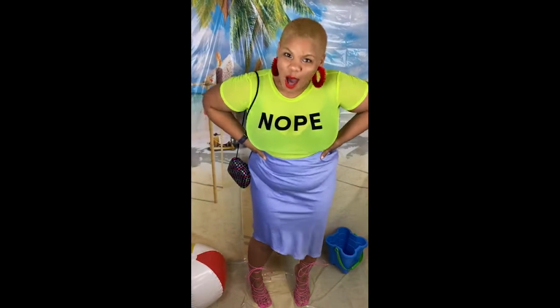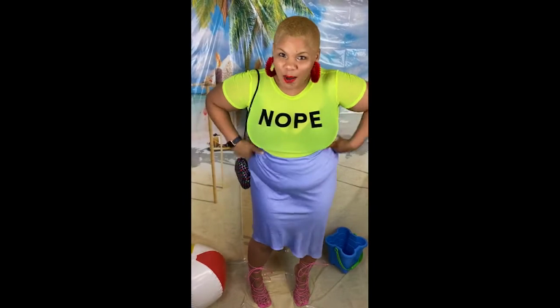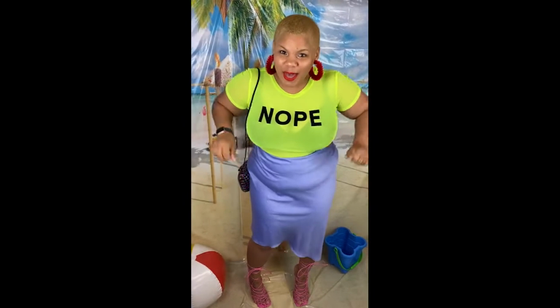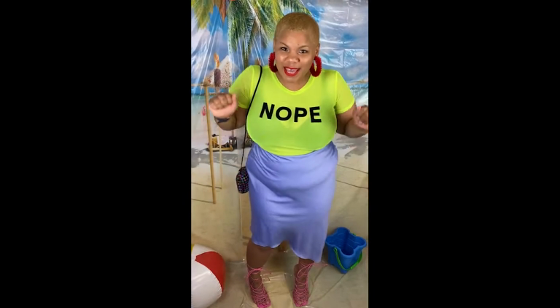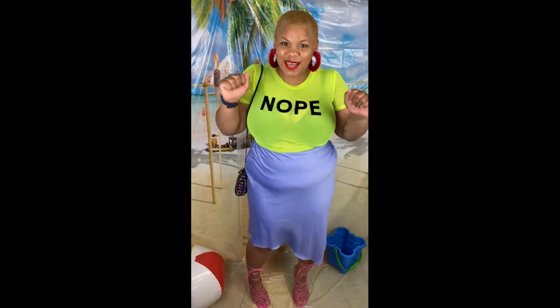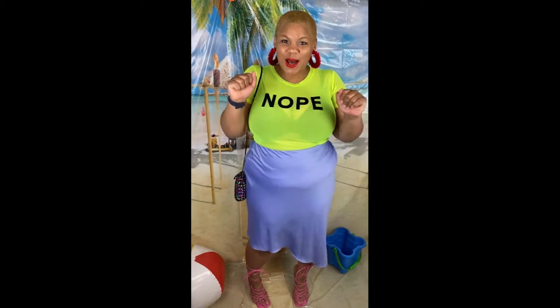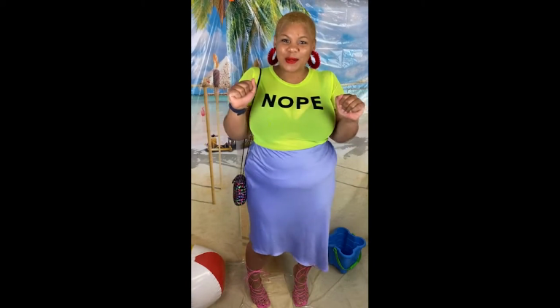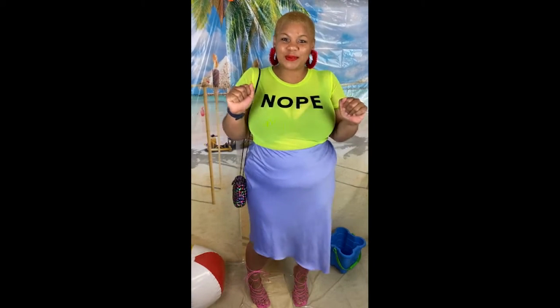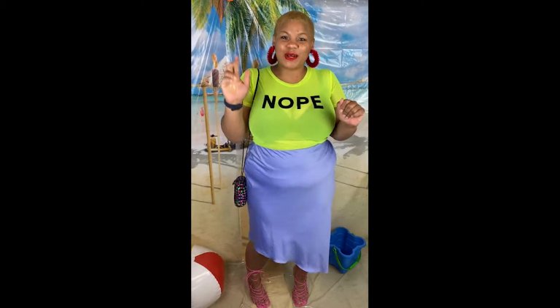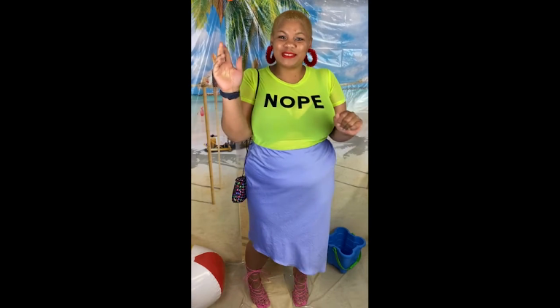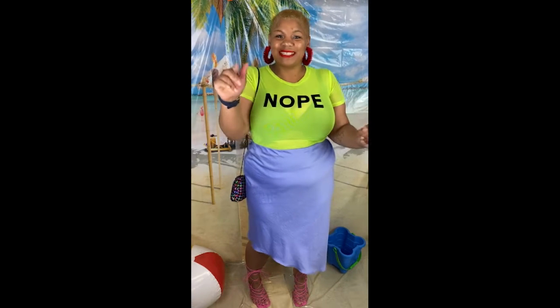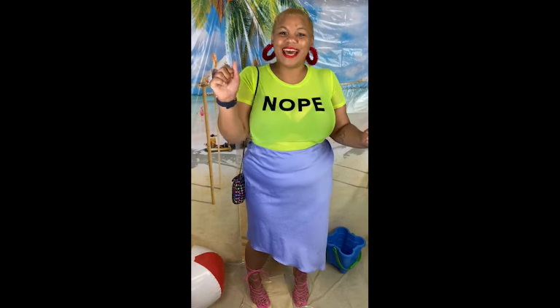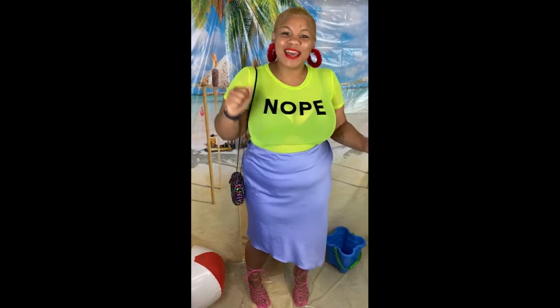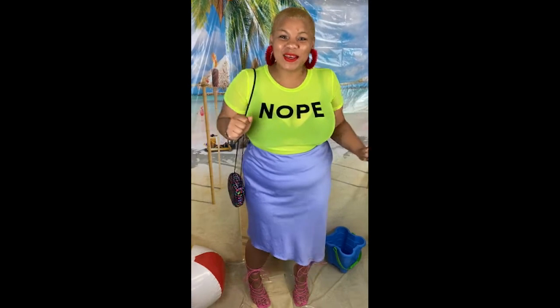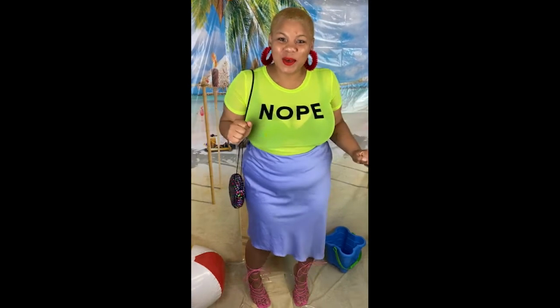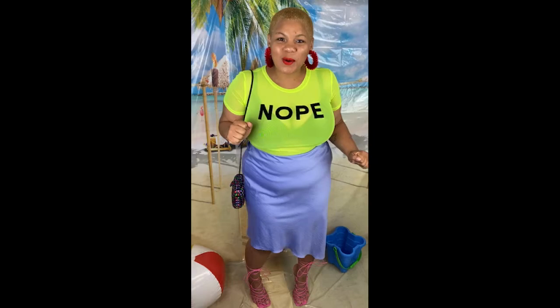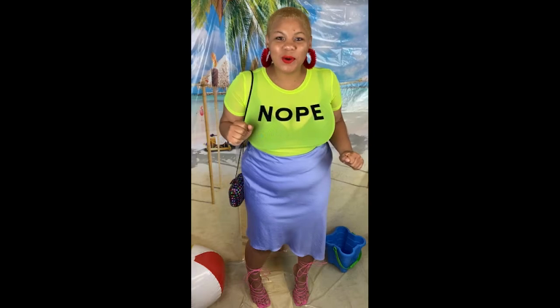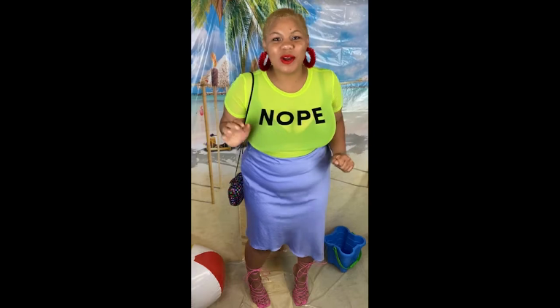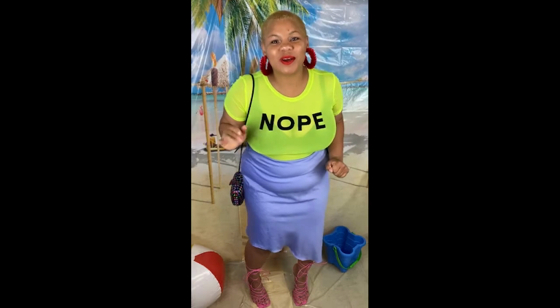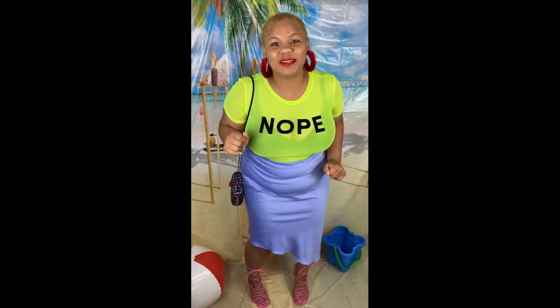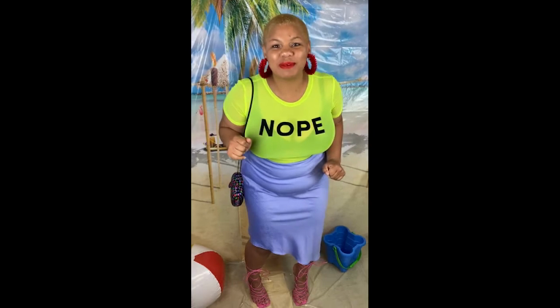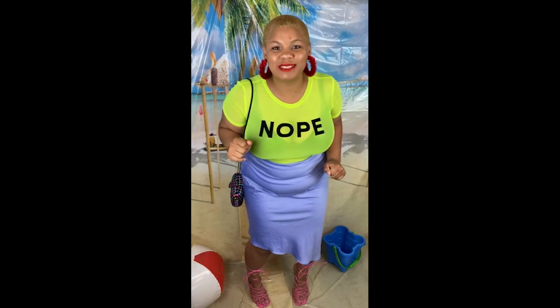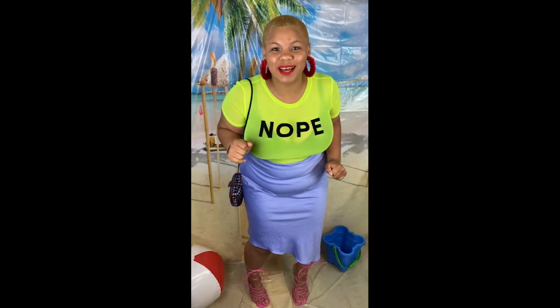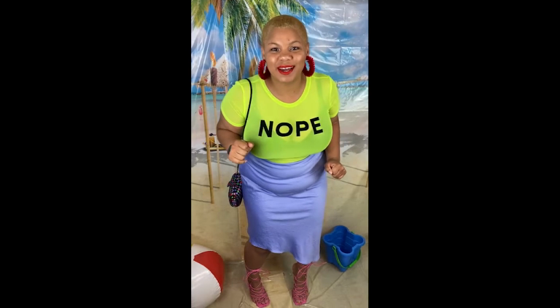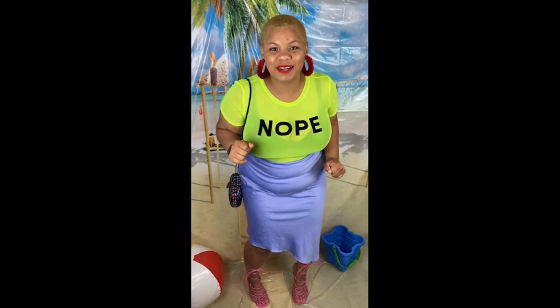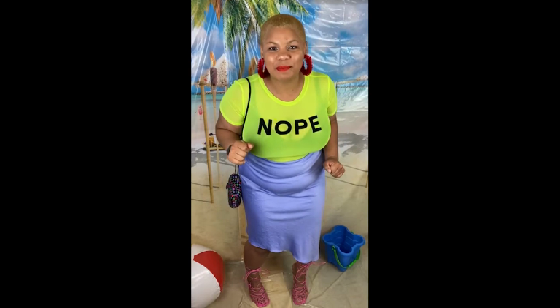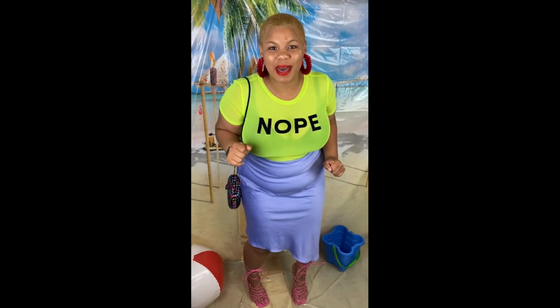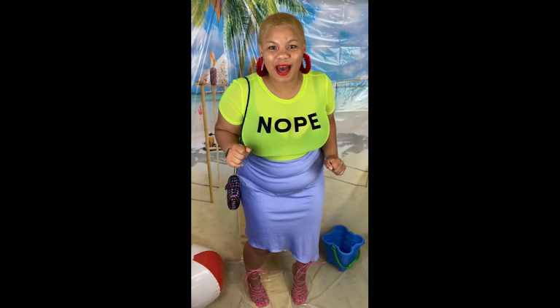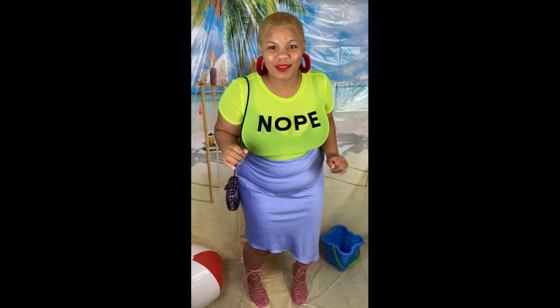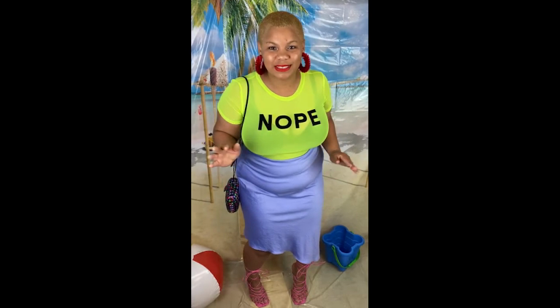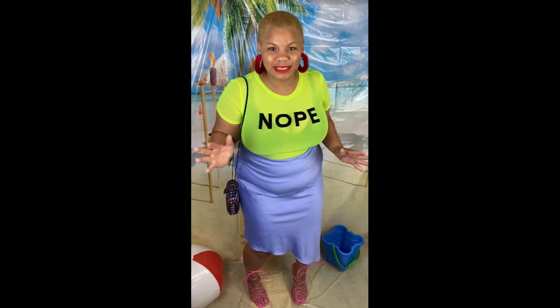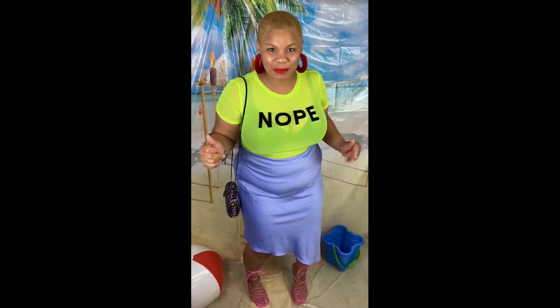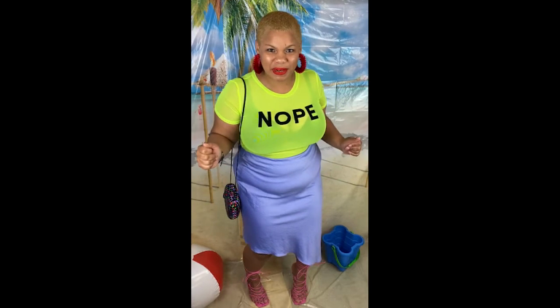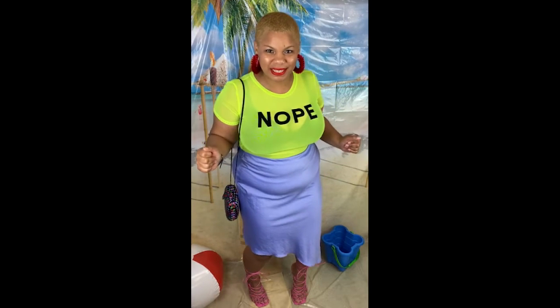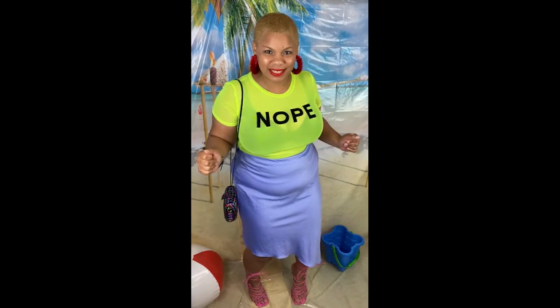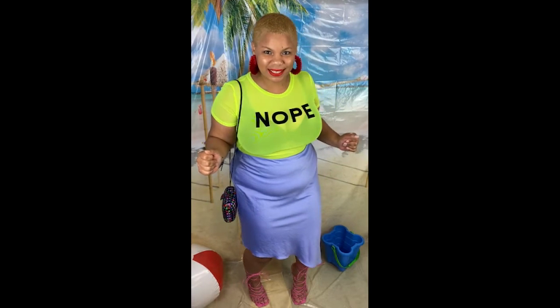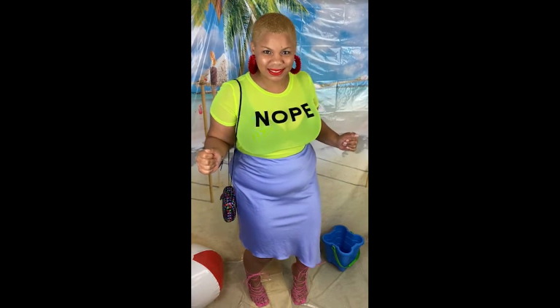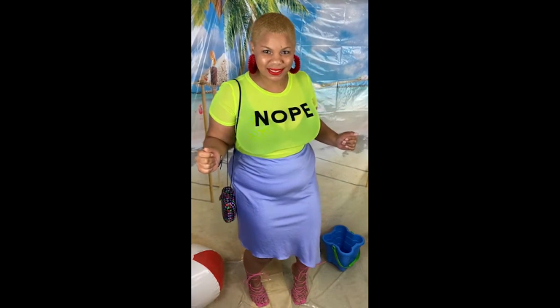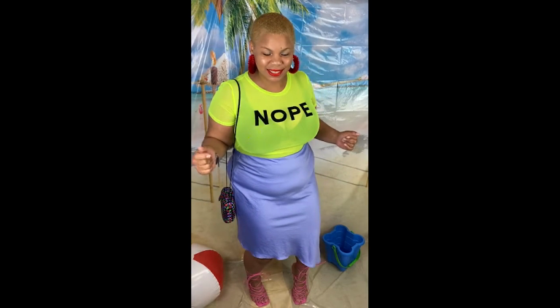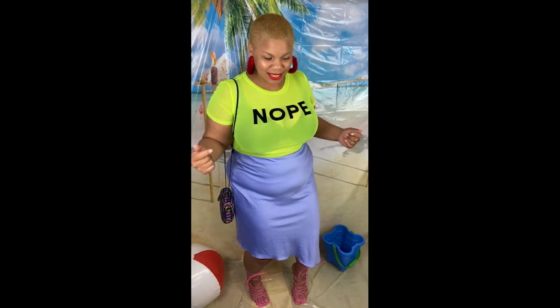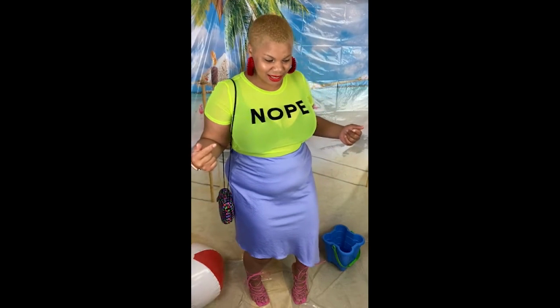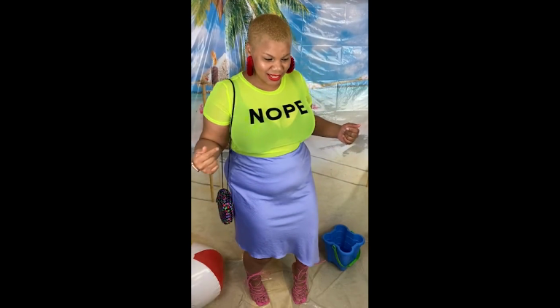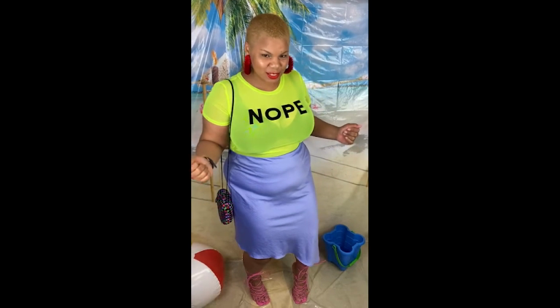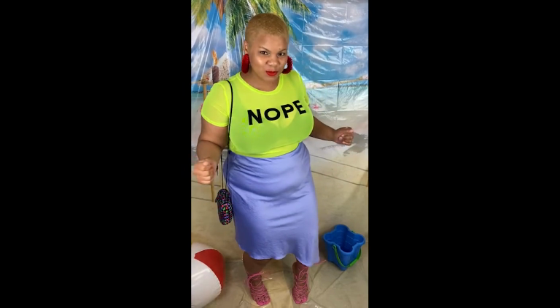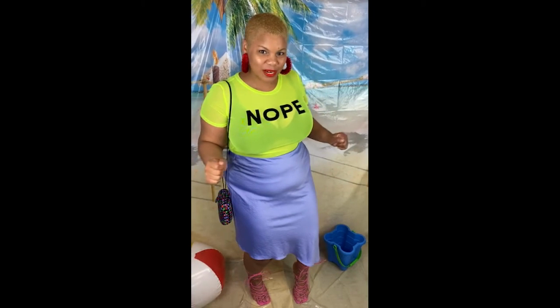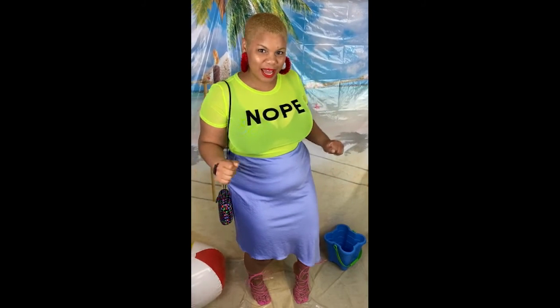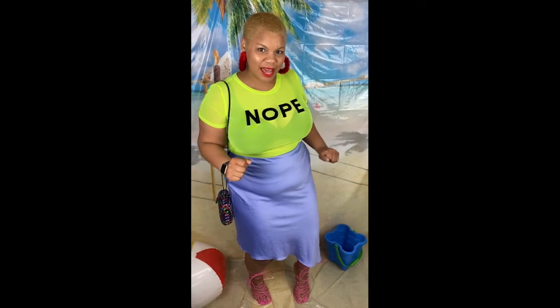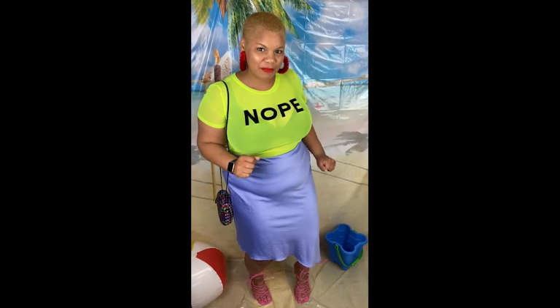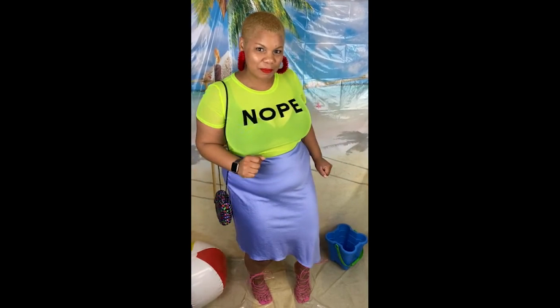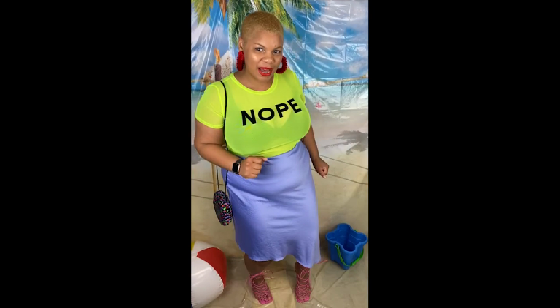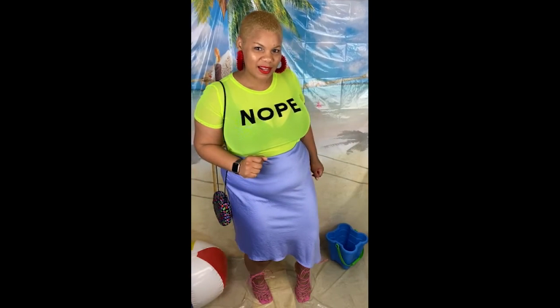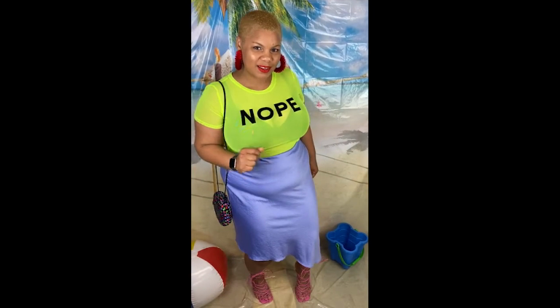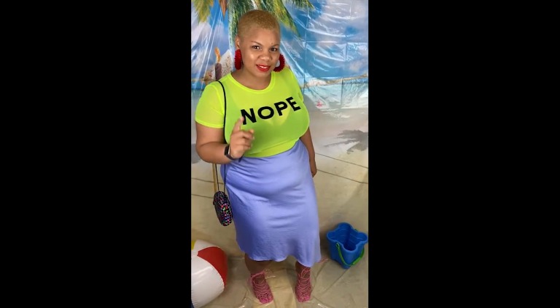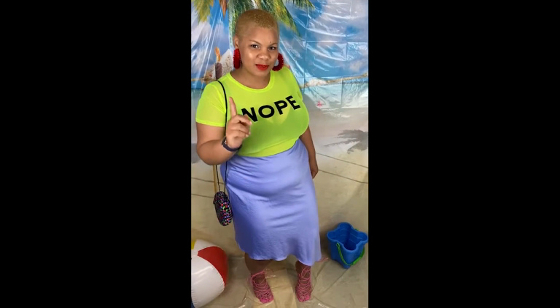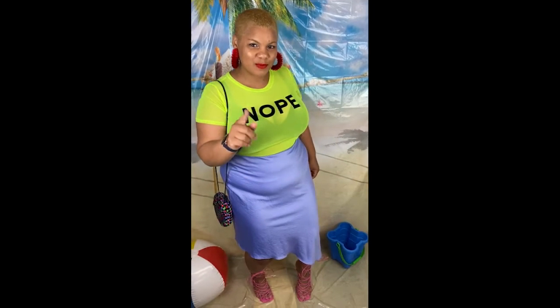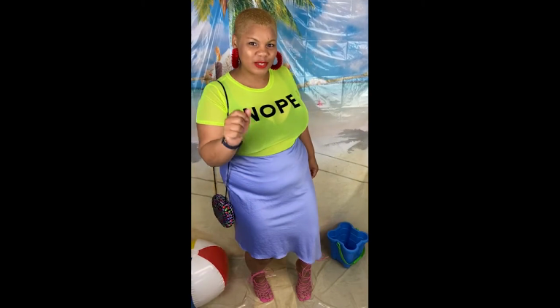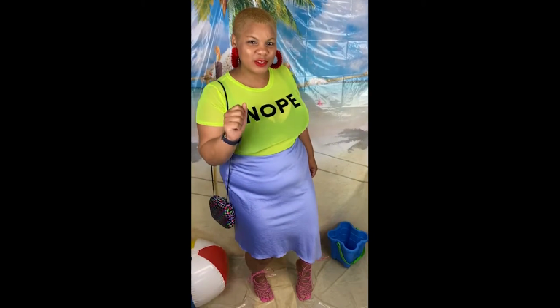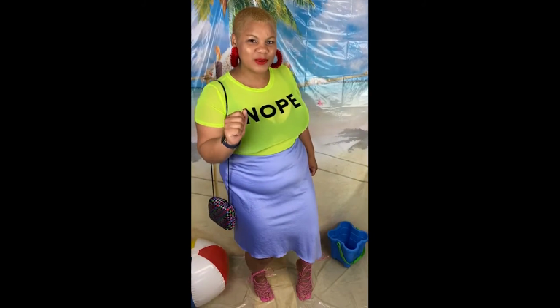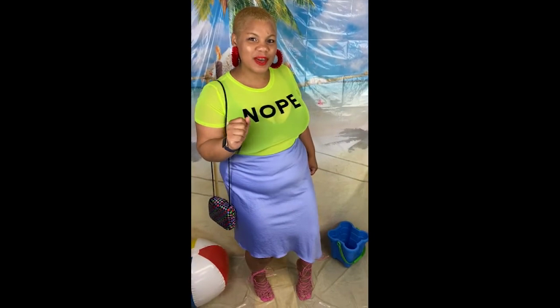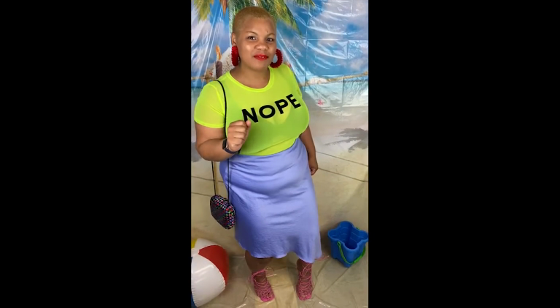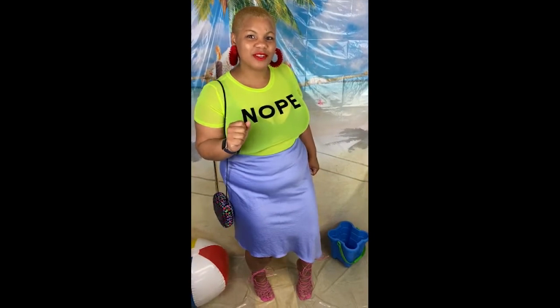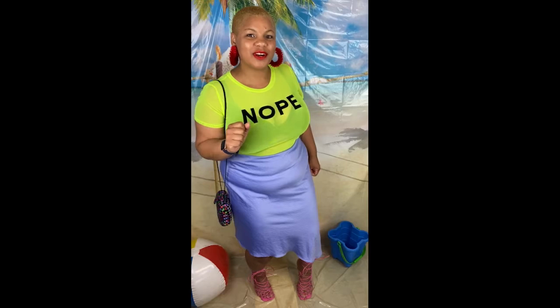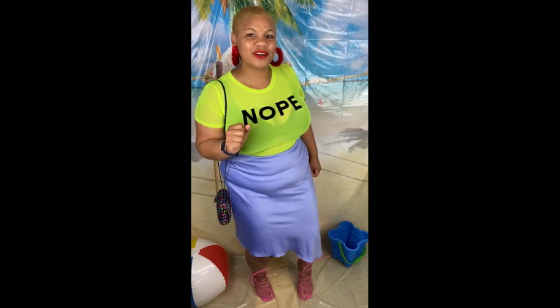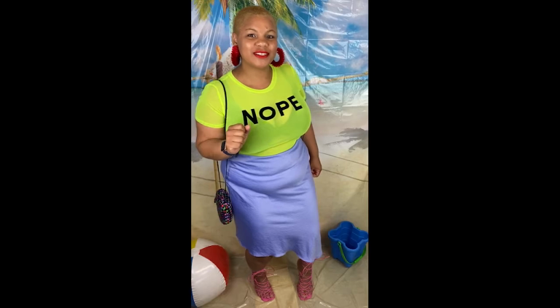Okay y'all, so today we are going to be talking about summer looks. This is what I have in my closet — what do you have in yours?